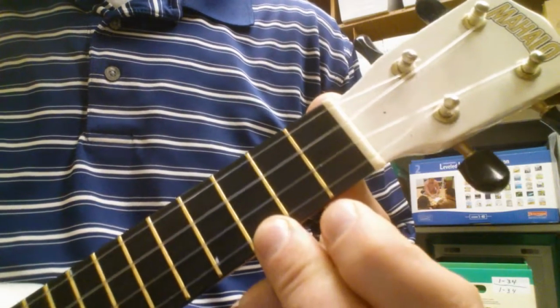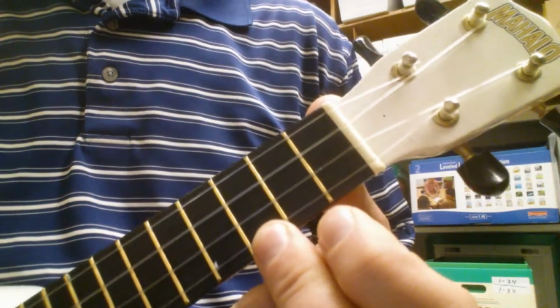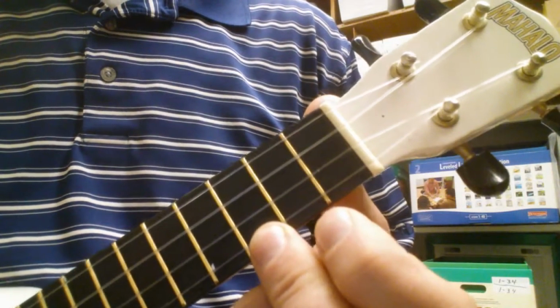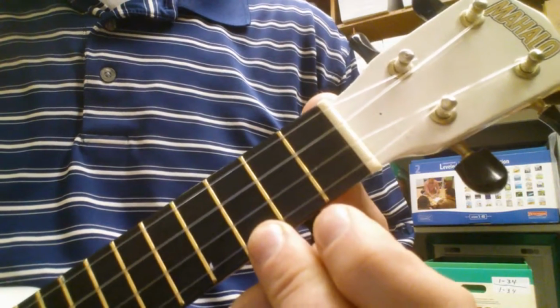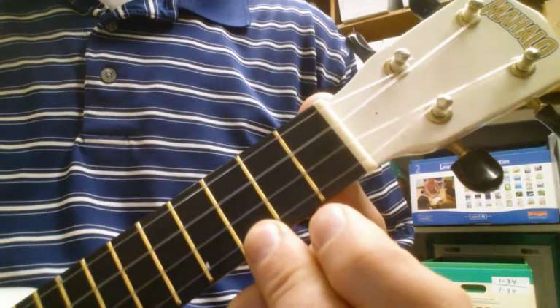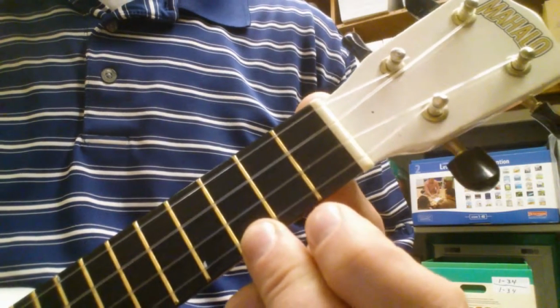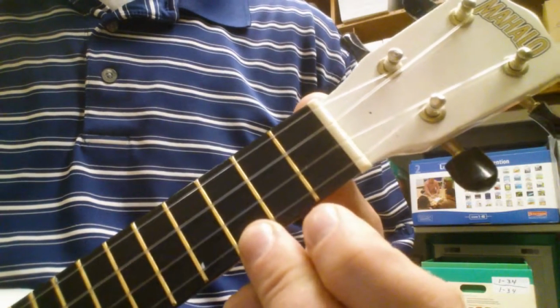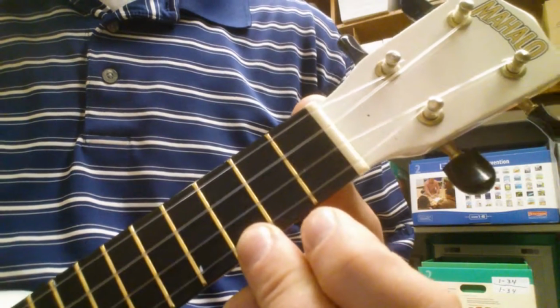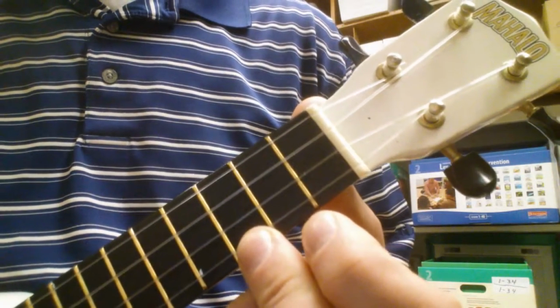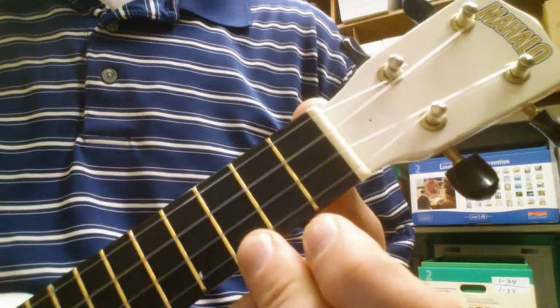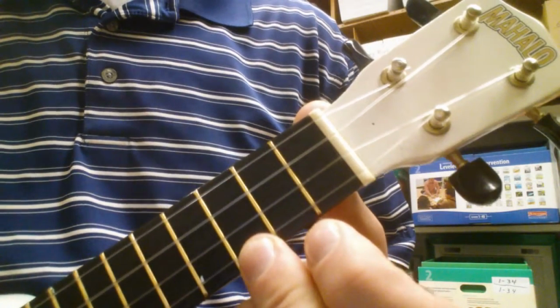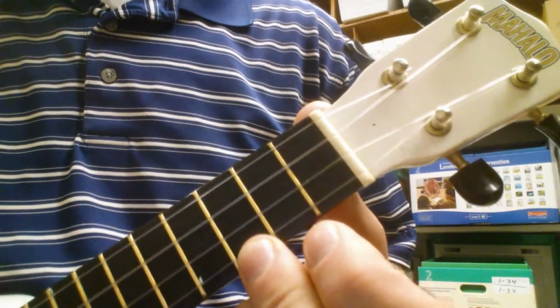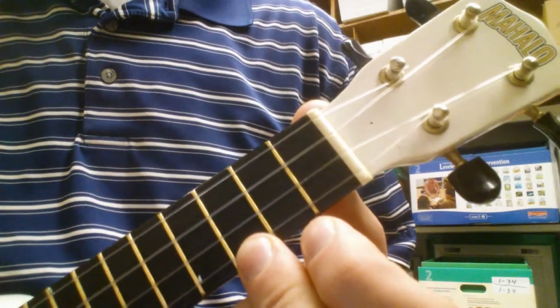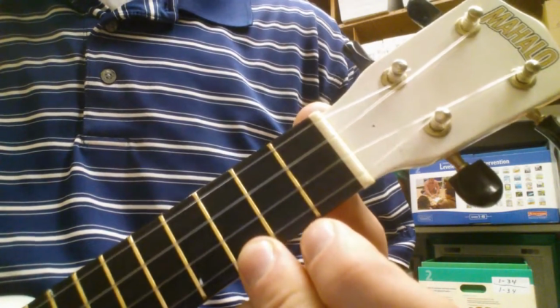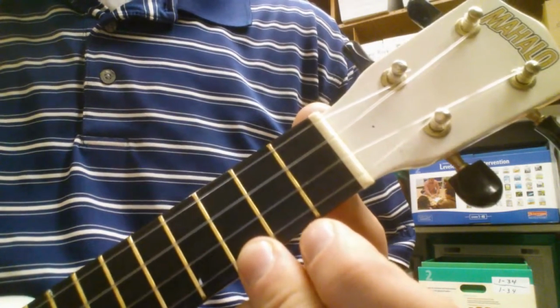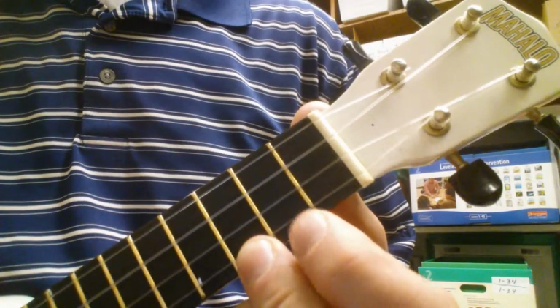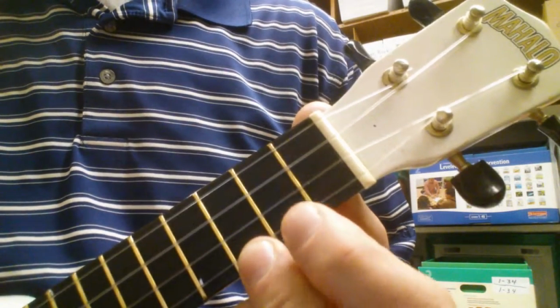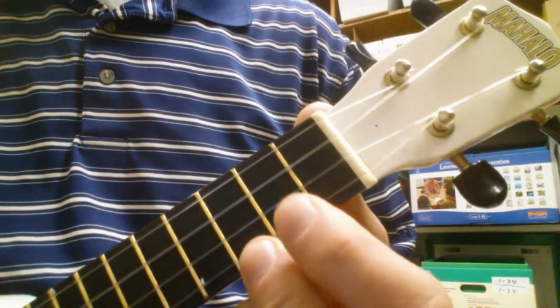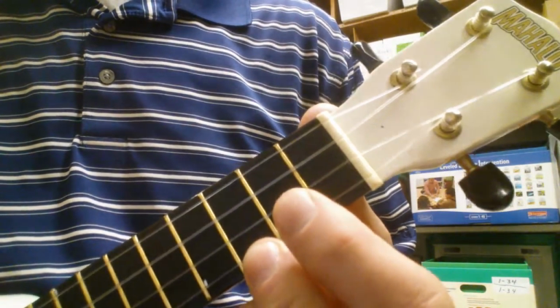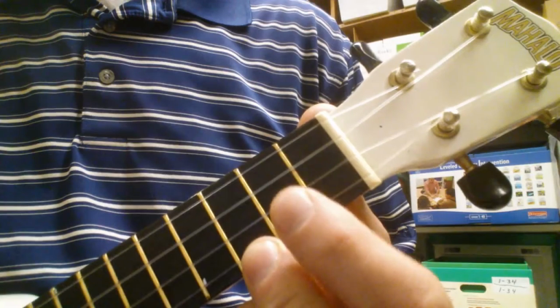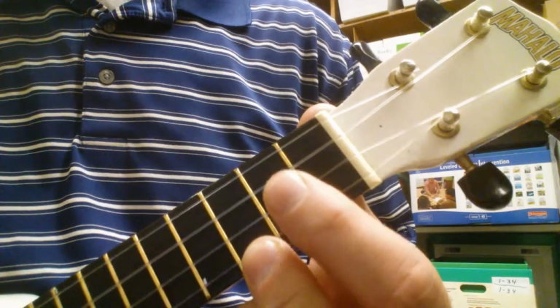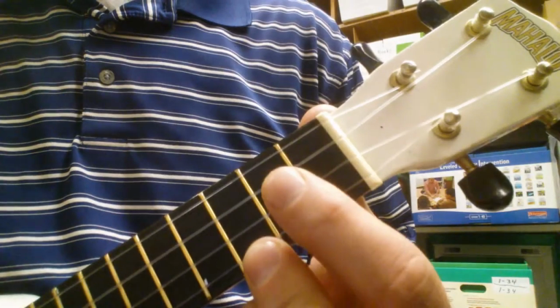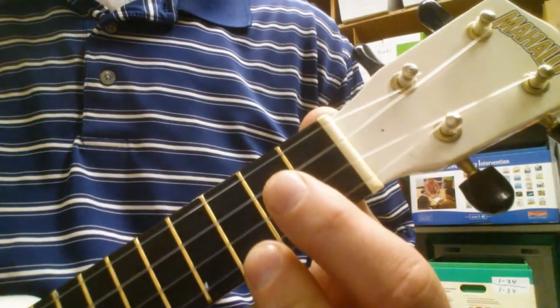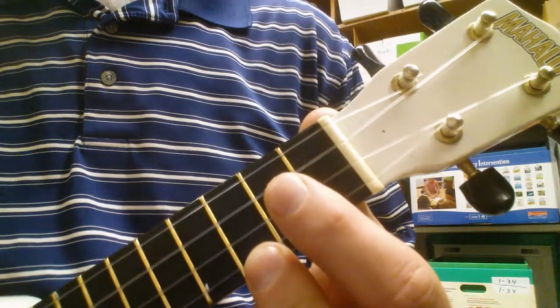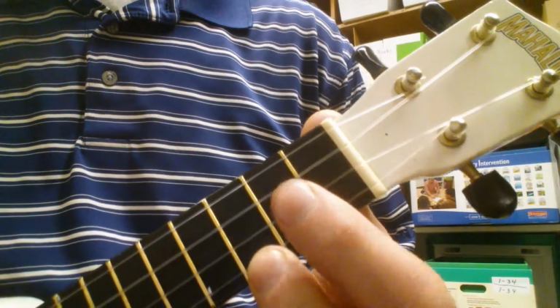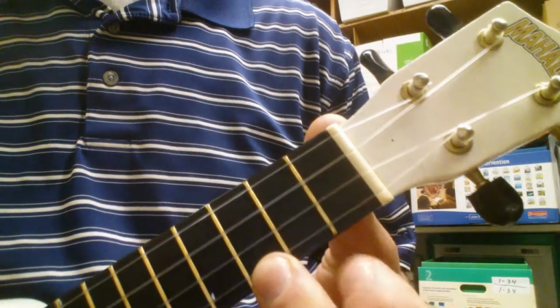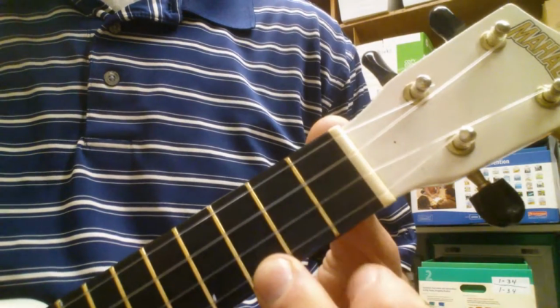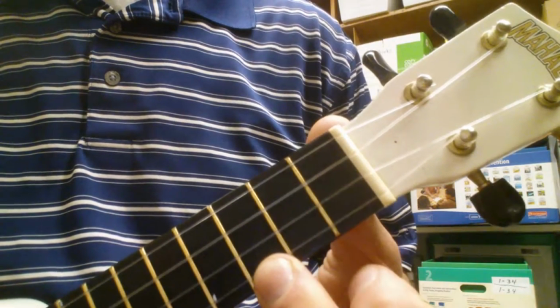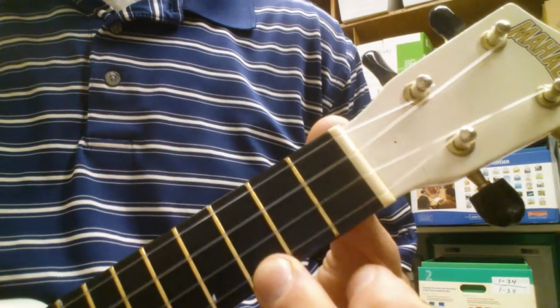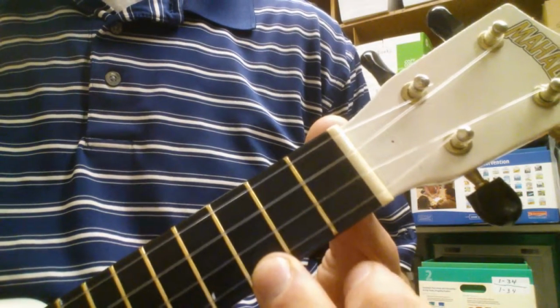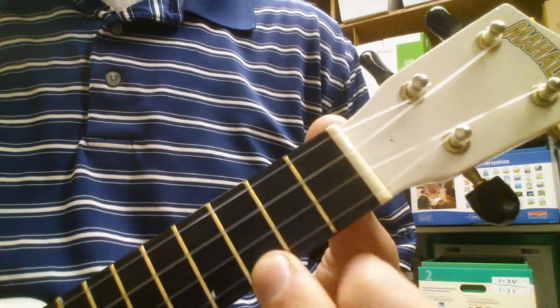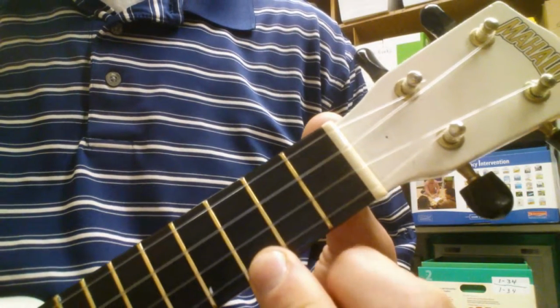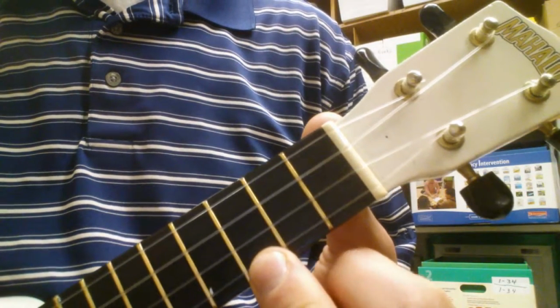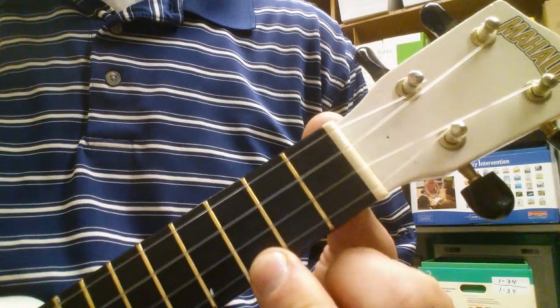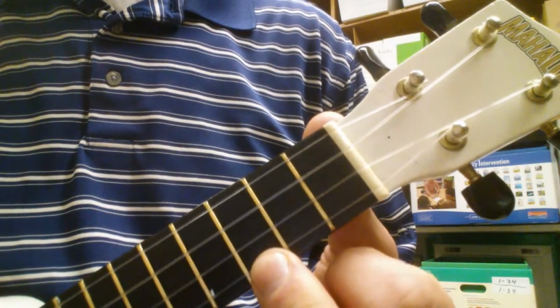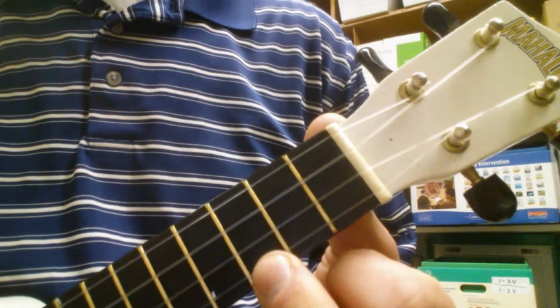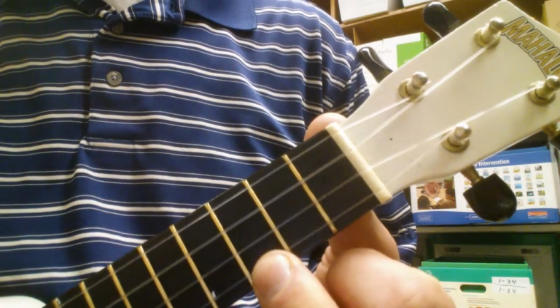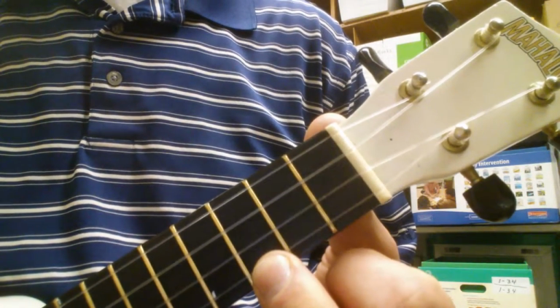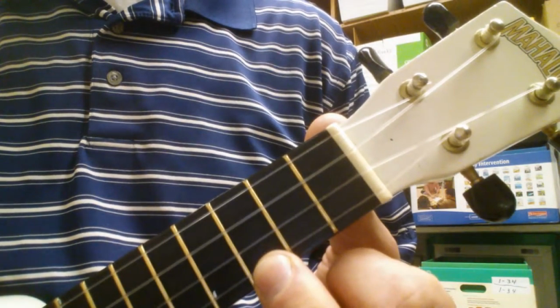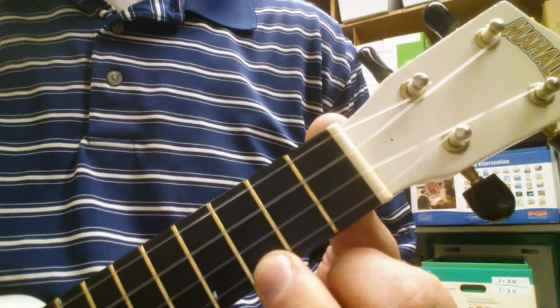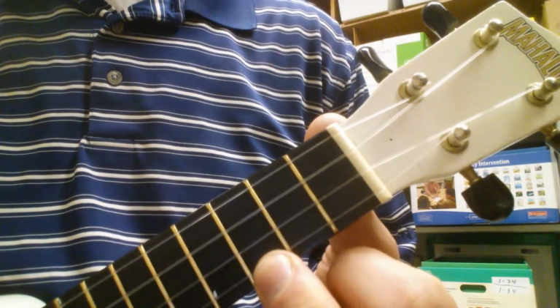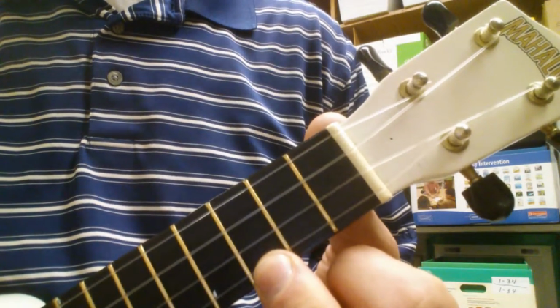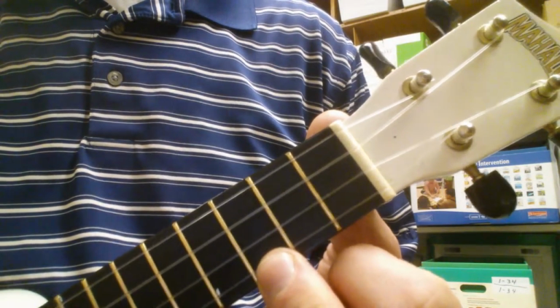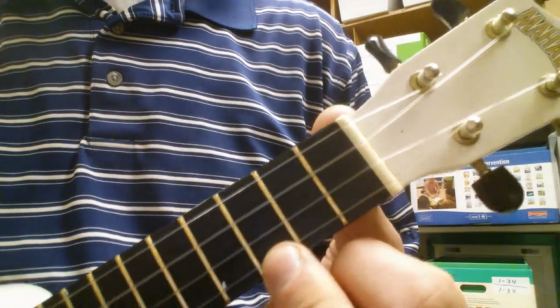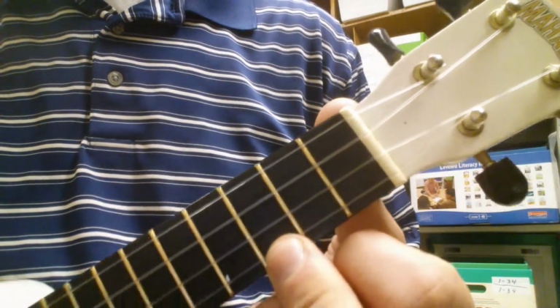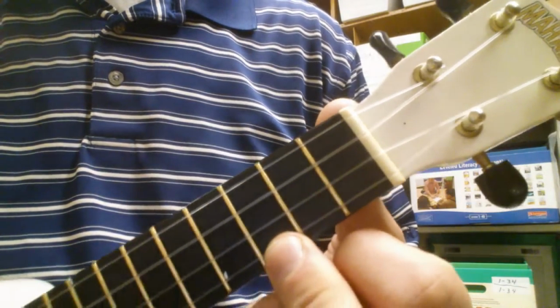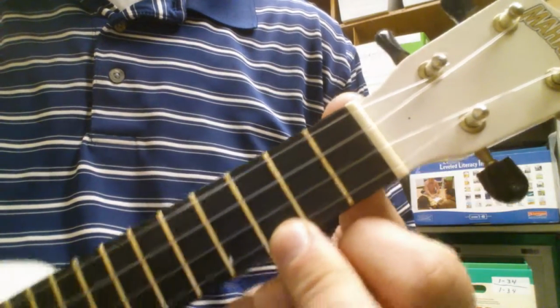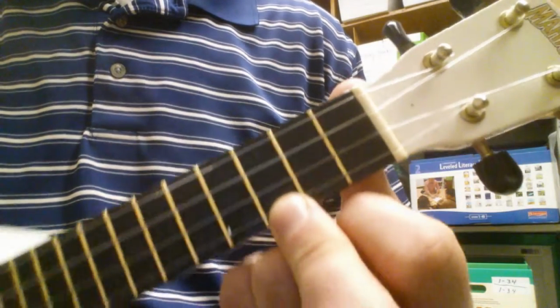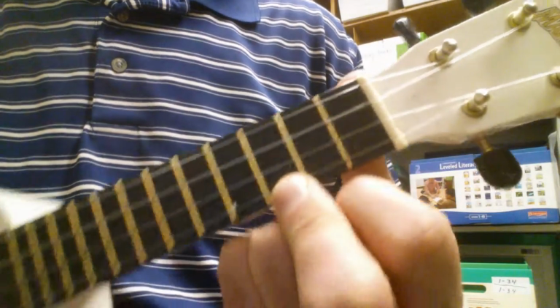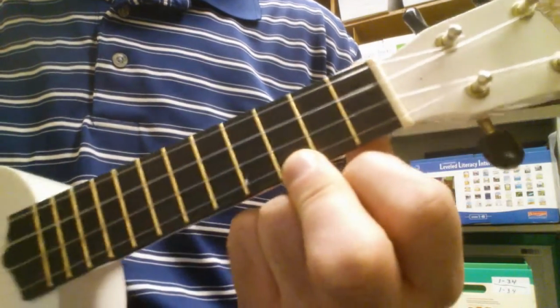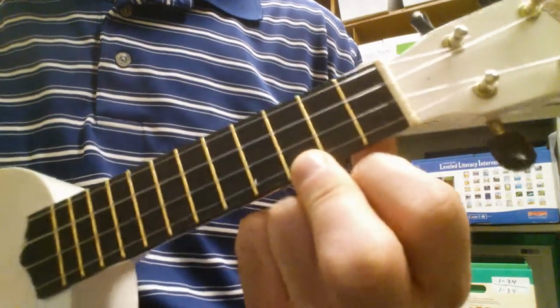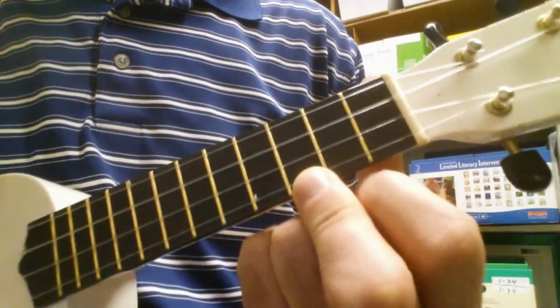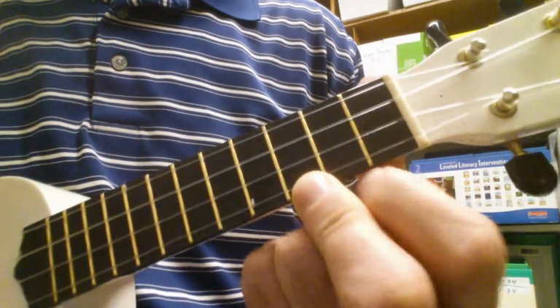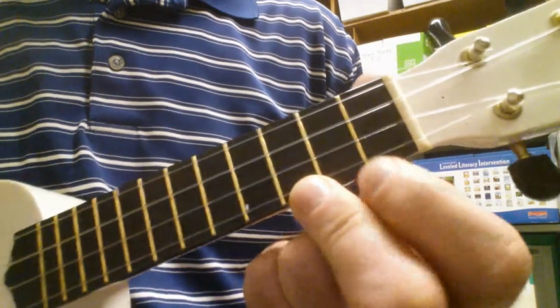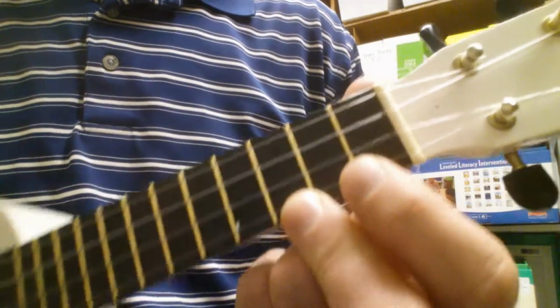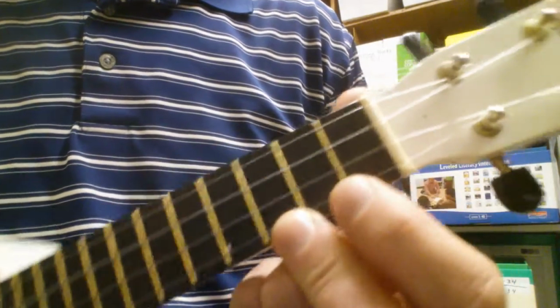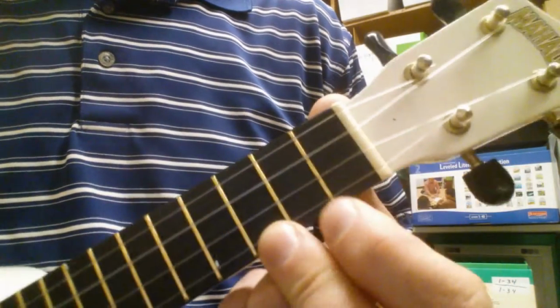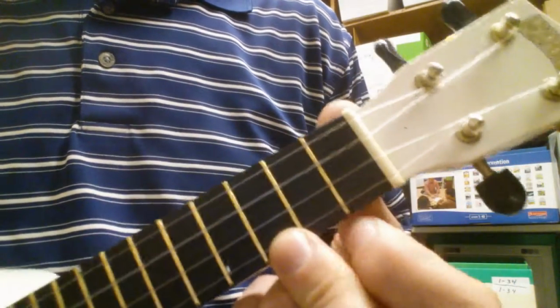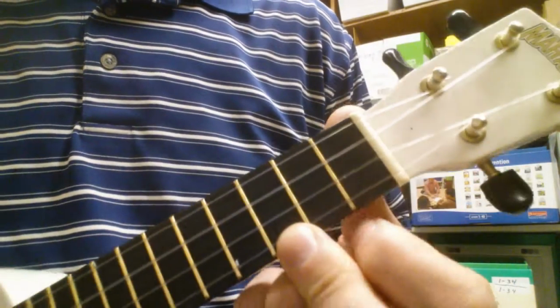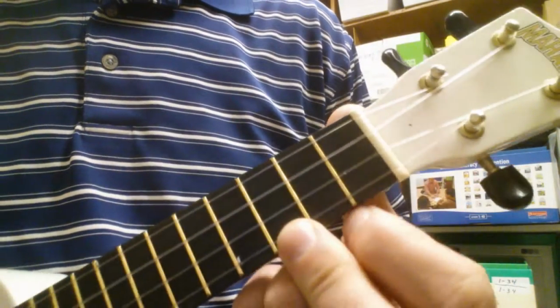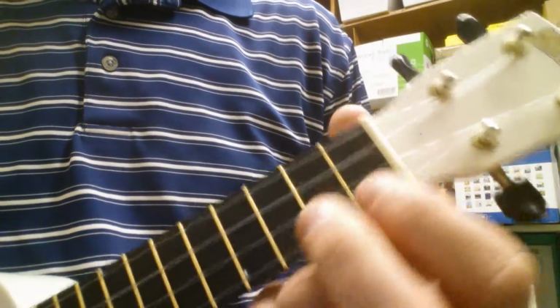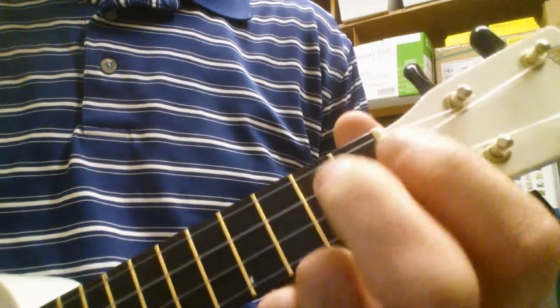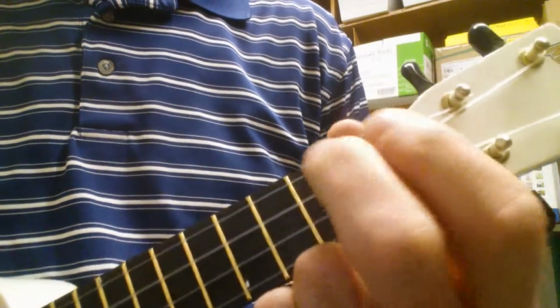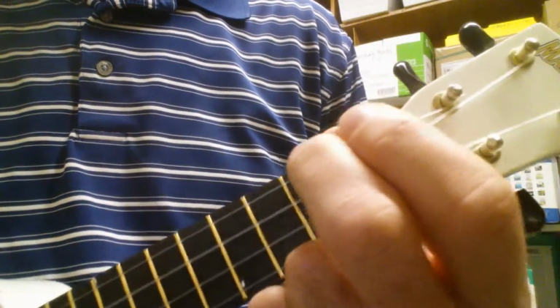The chords are going to seem slow when I'm playing it, but that's because the picking part is a little bit faster. So here's how it goes.